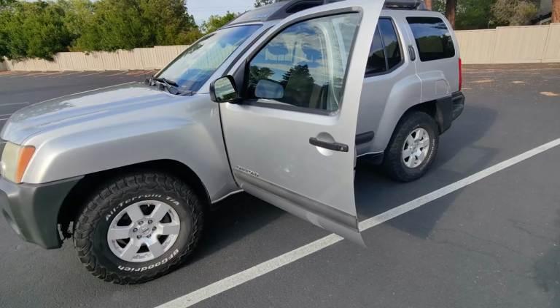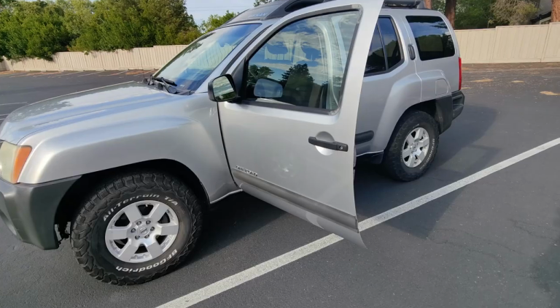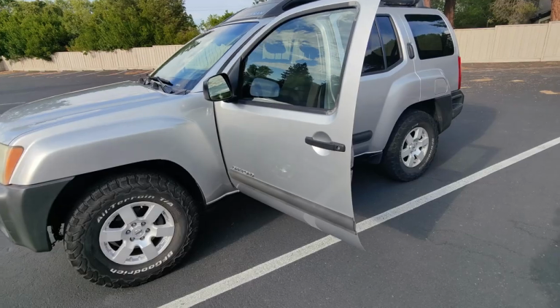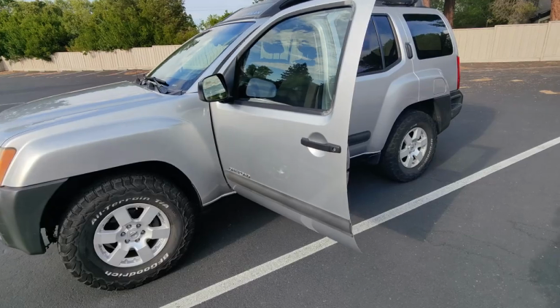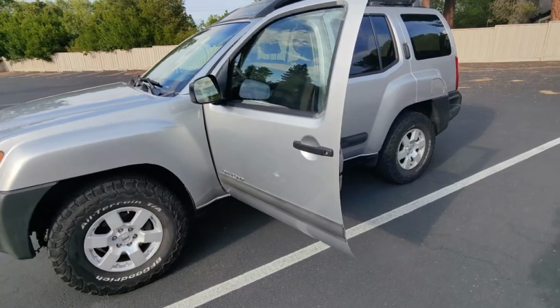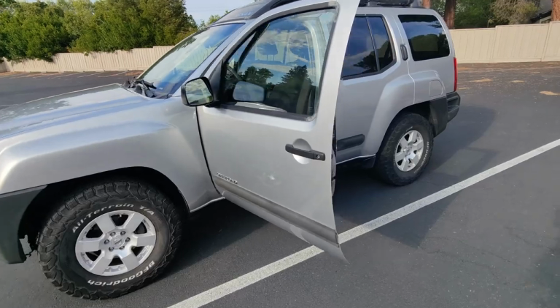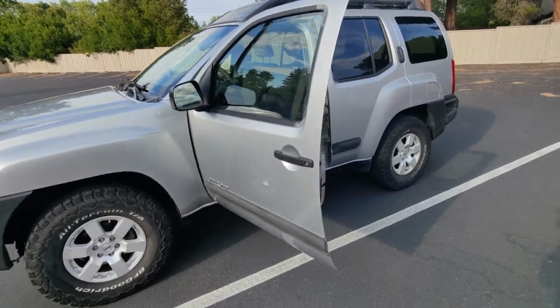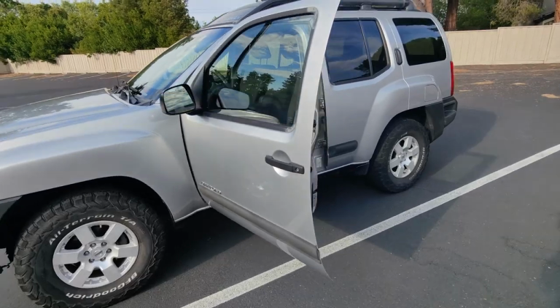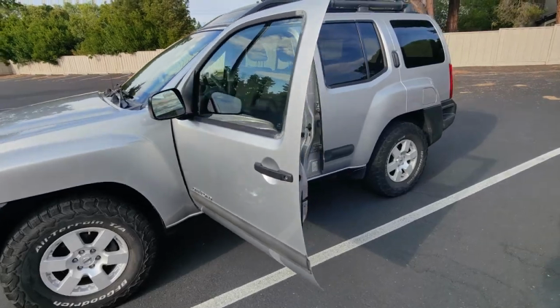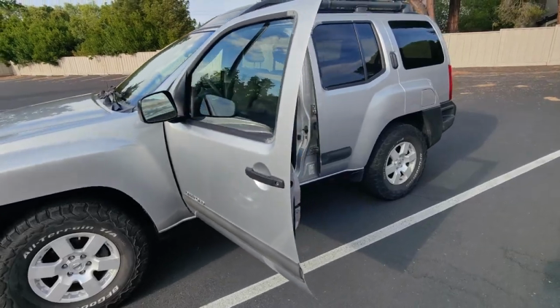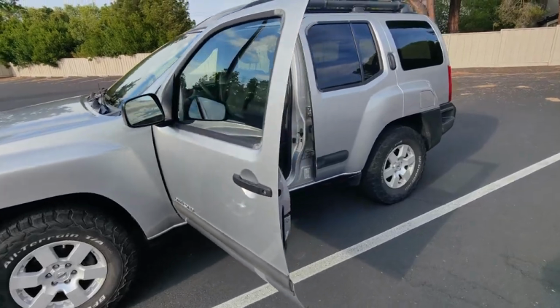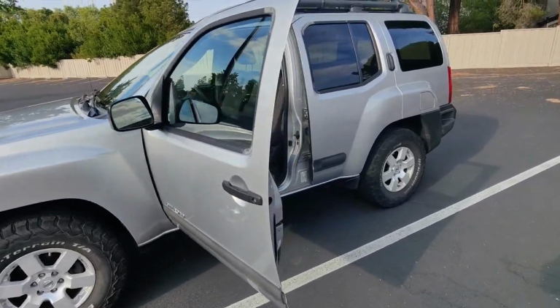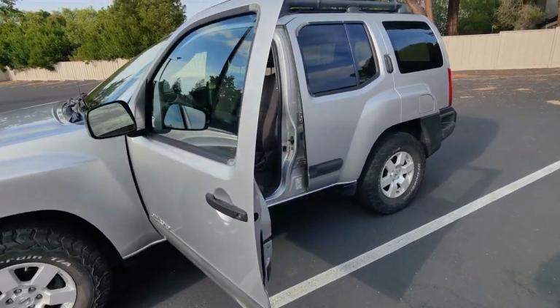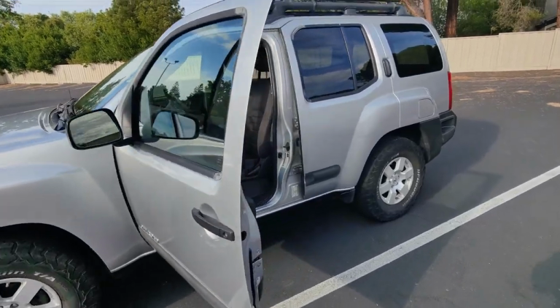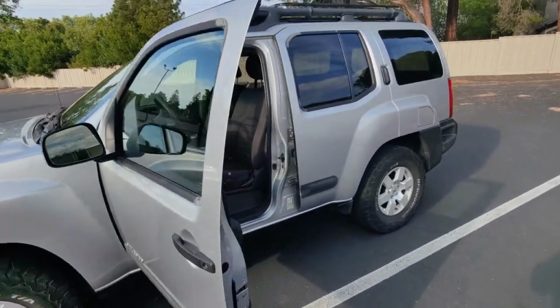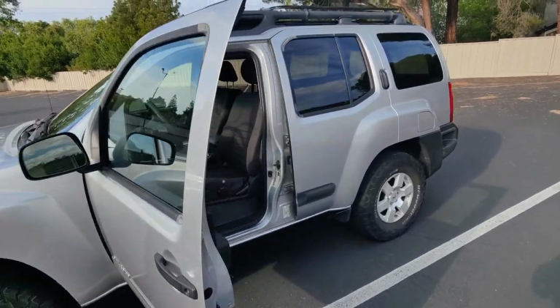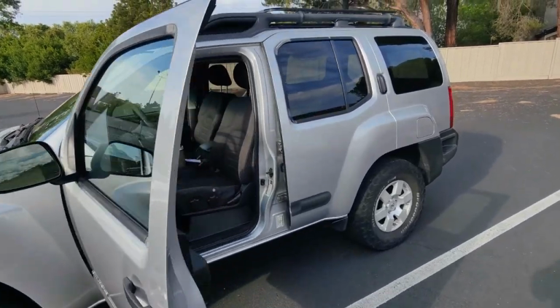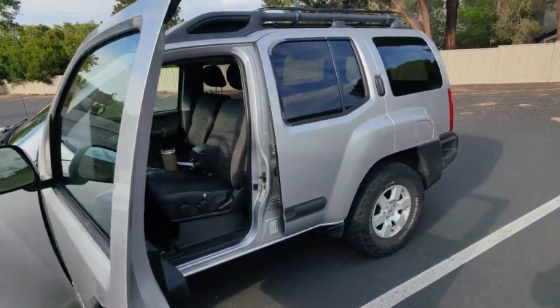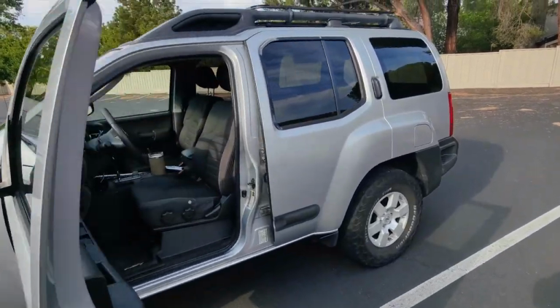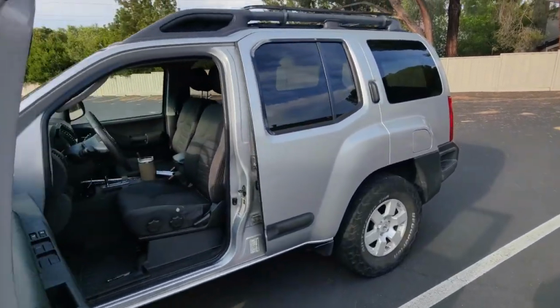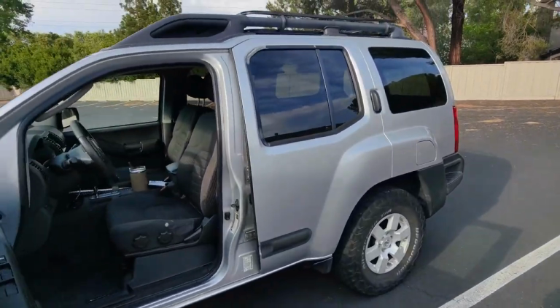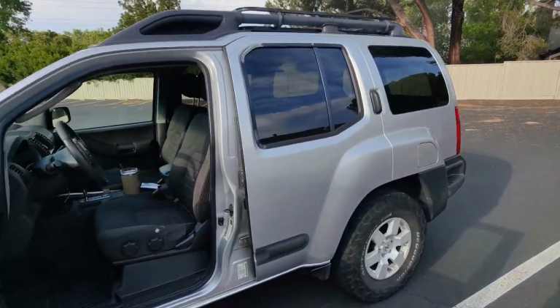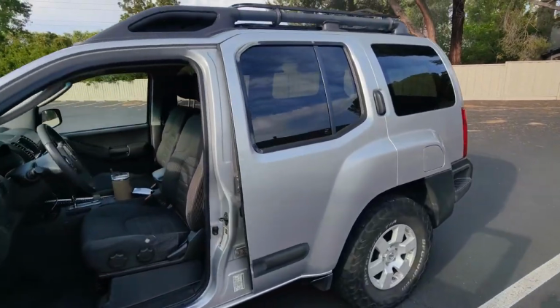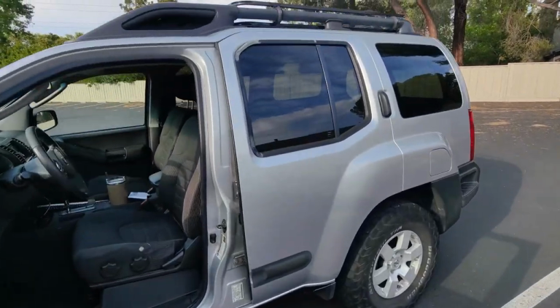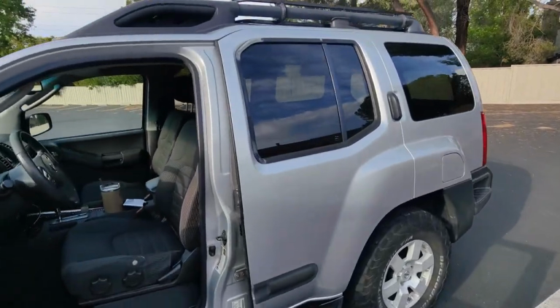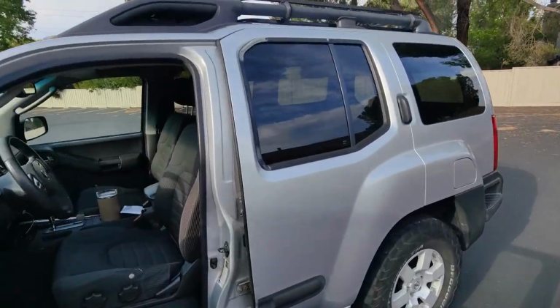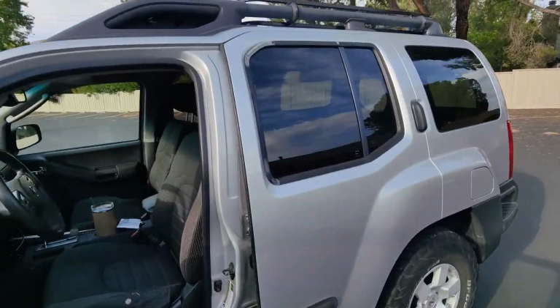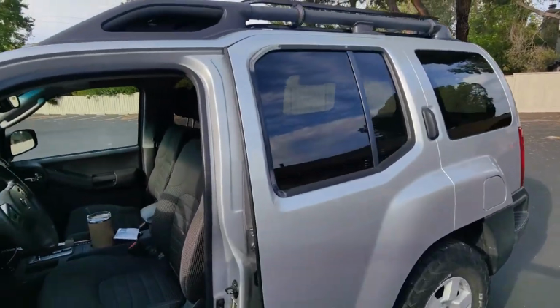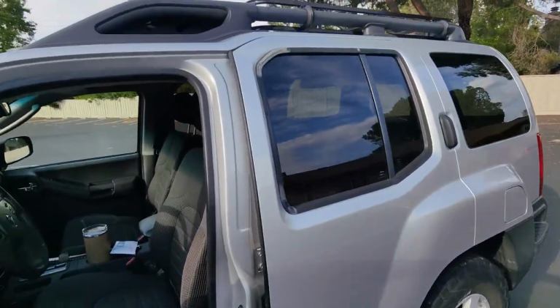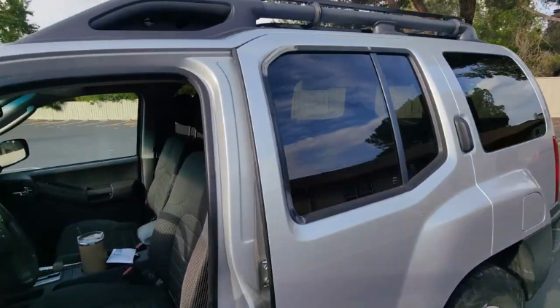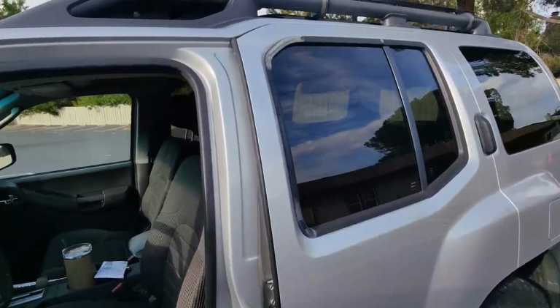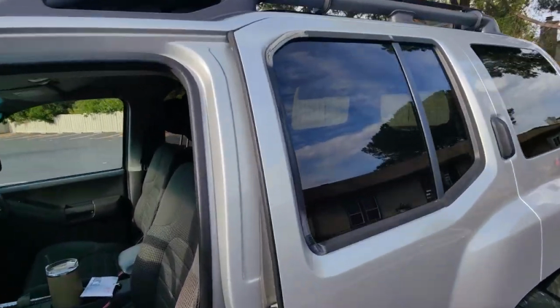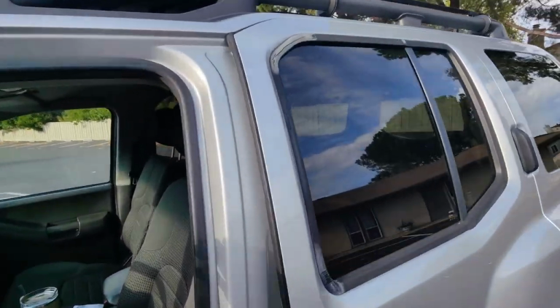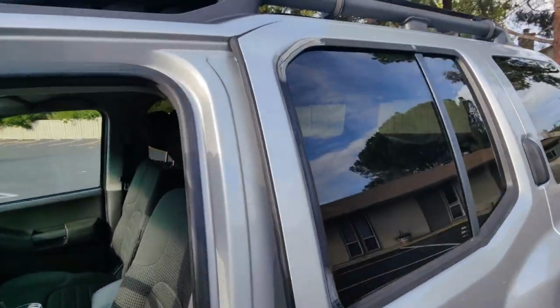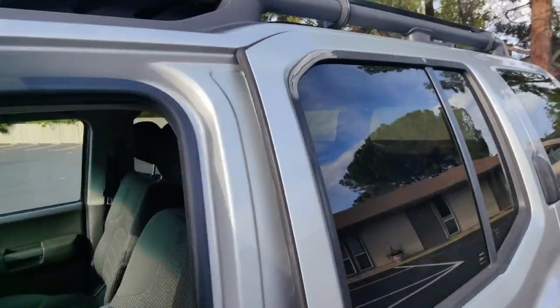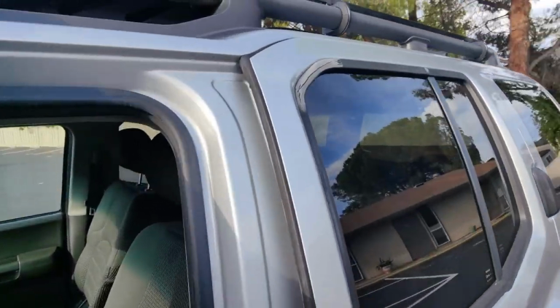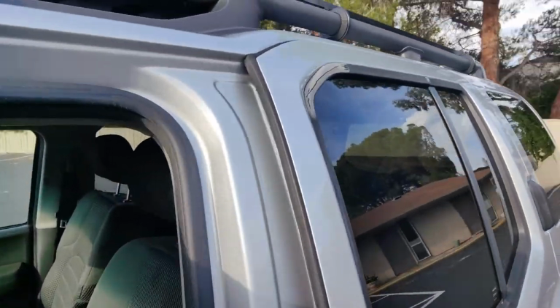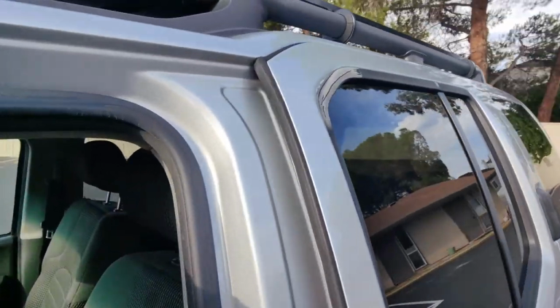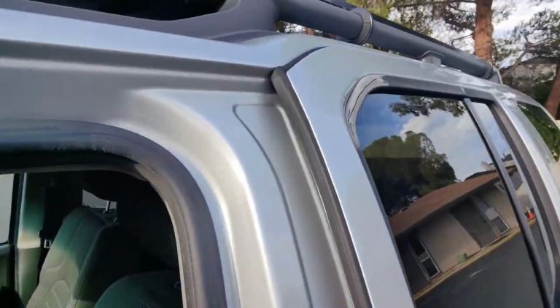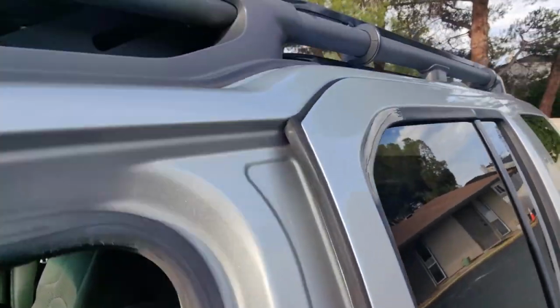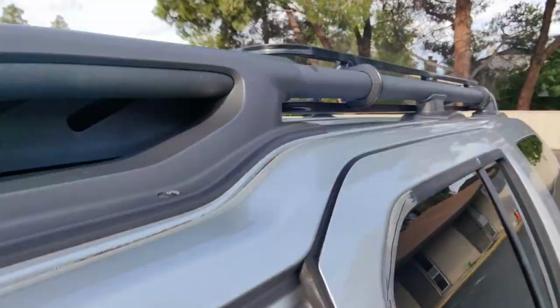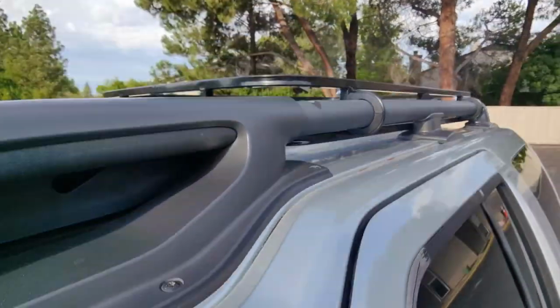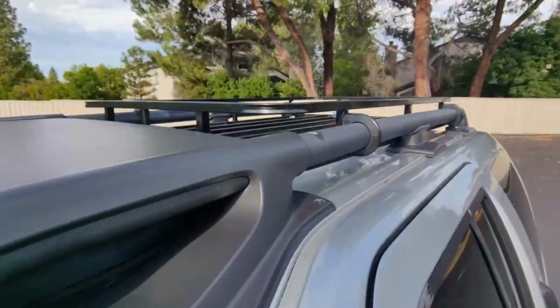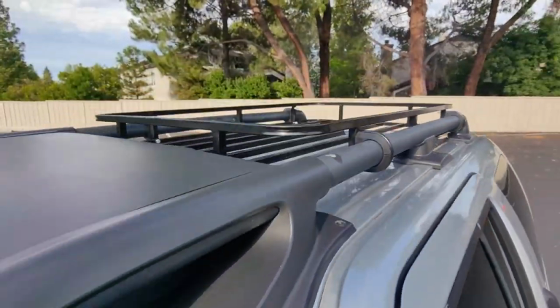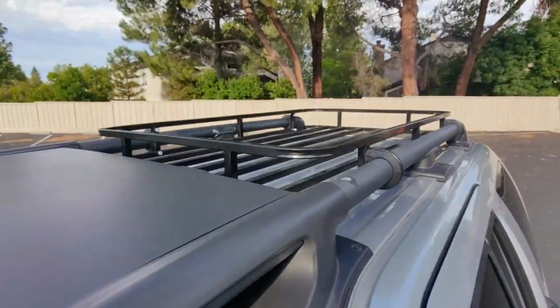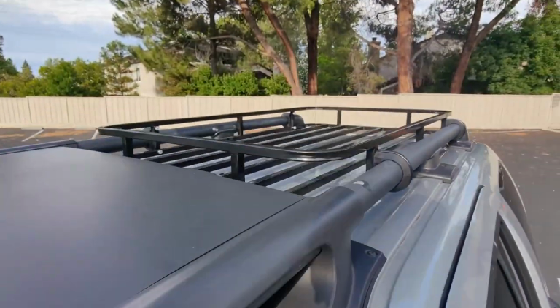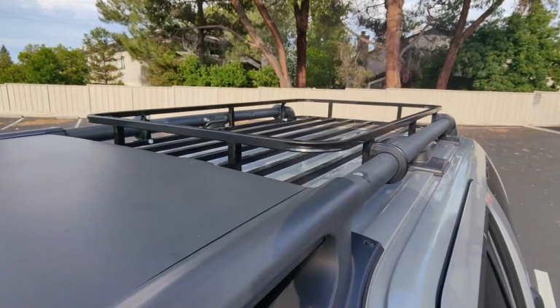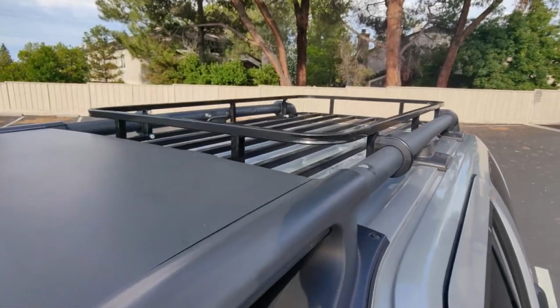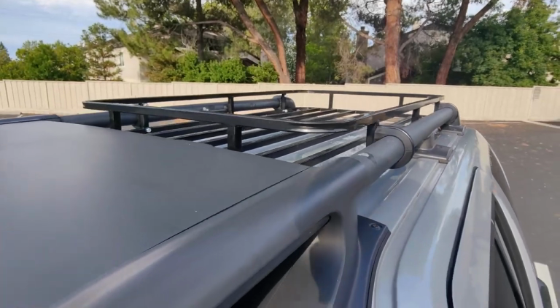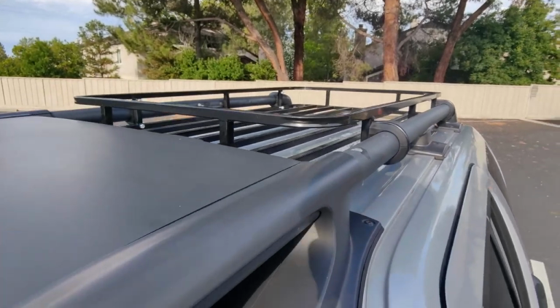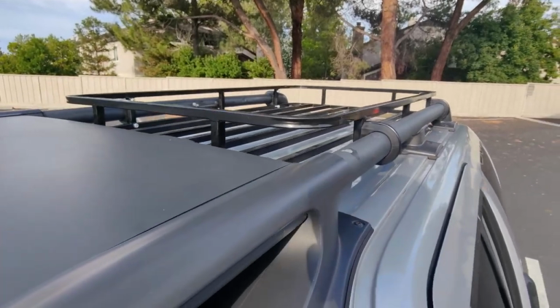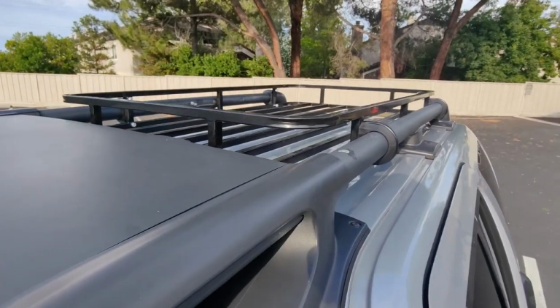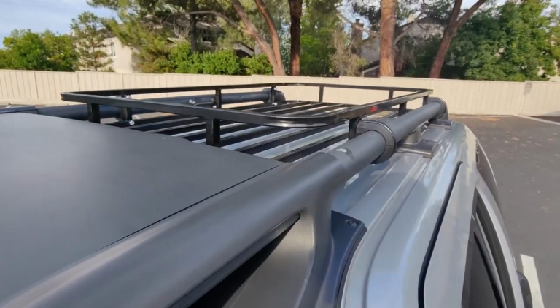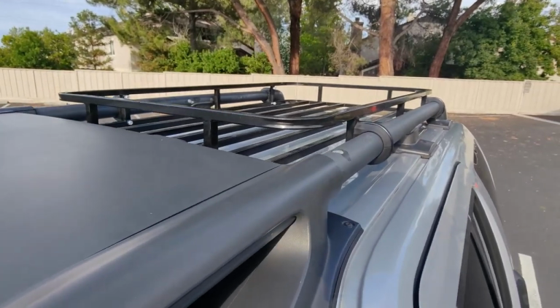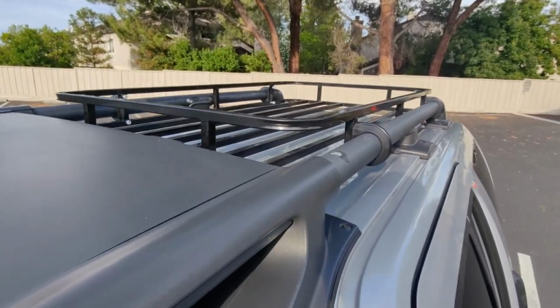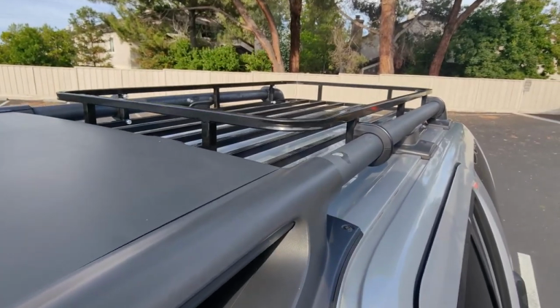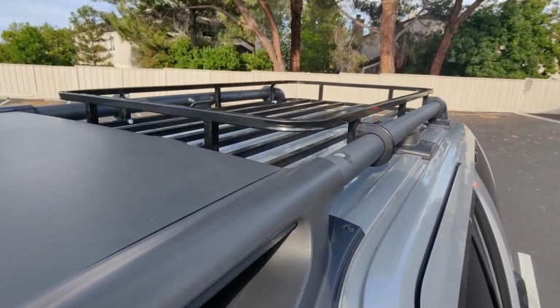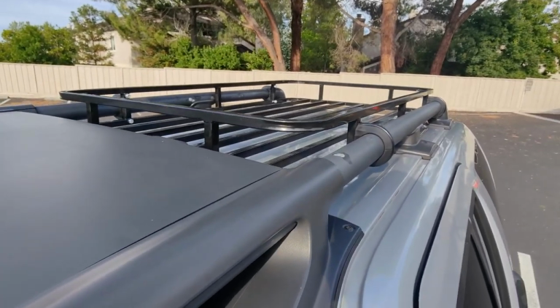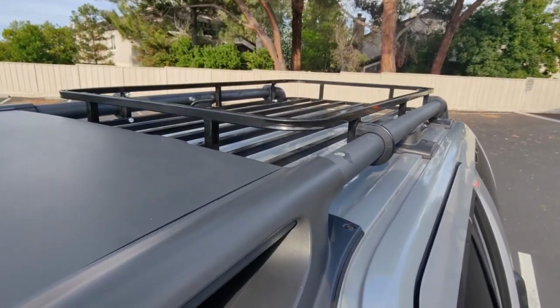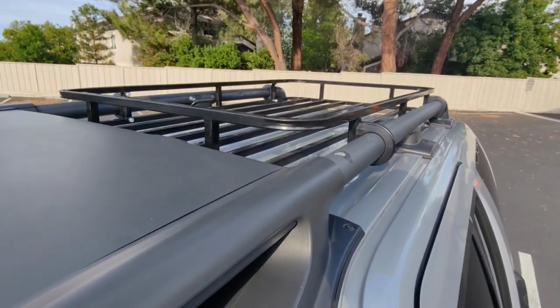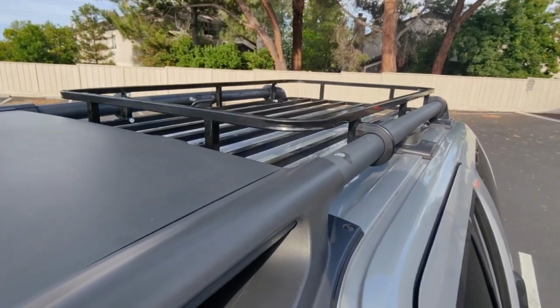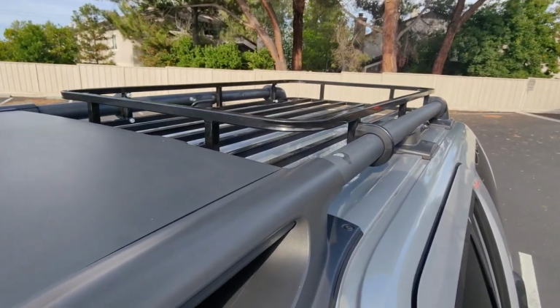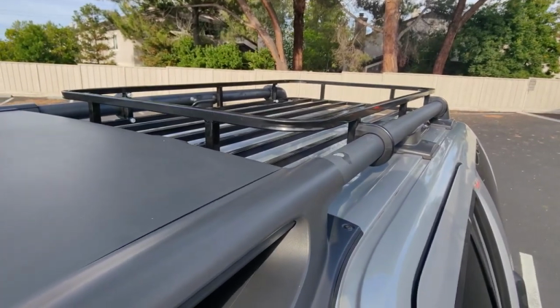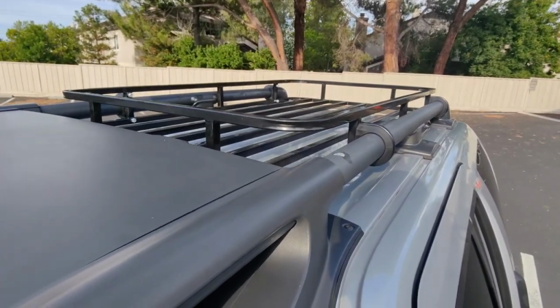What's up internet? Welcome to Mo's Garage. In today's video I'm going to show you guys how I installed a roof basket for a golf cart onto the Xterra.